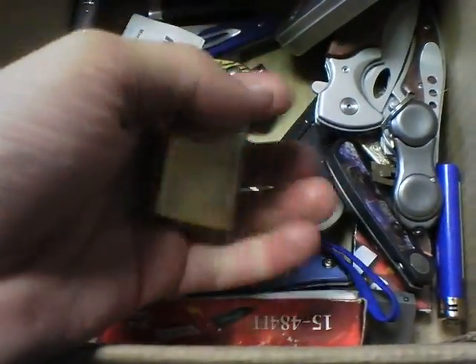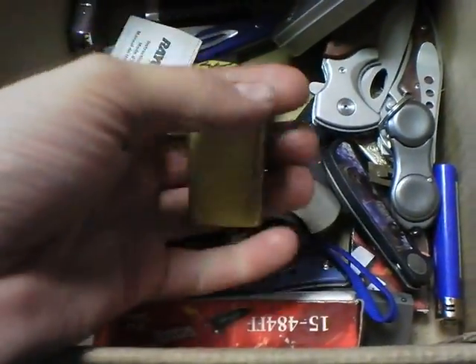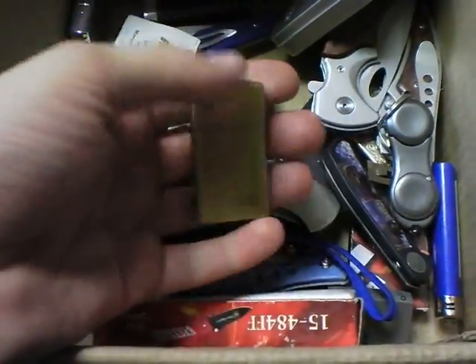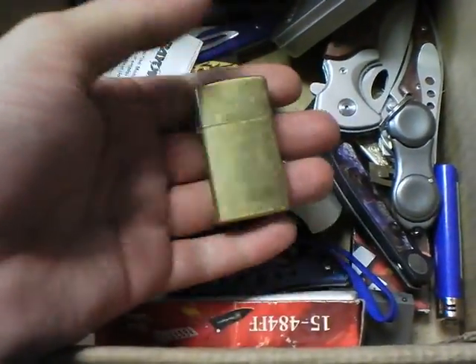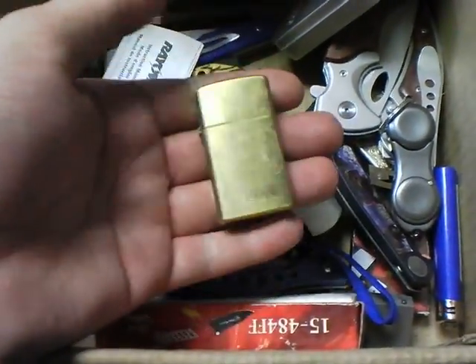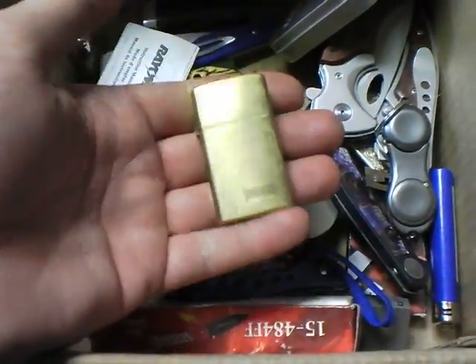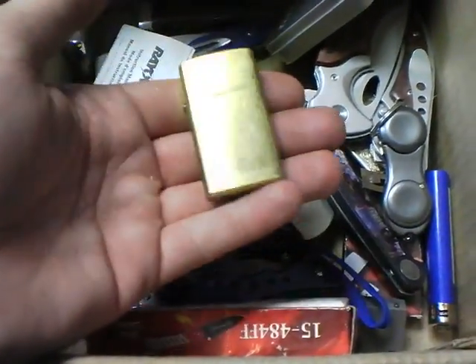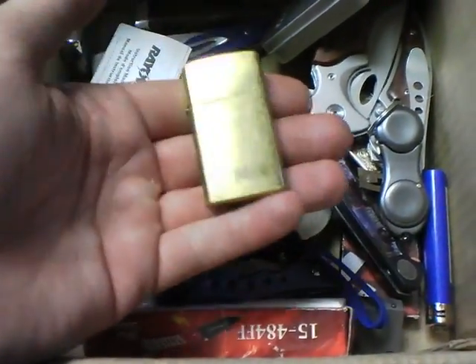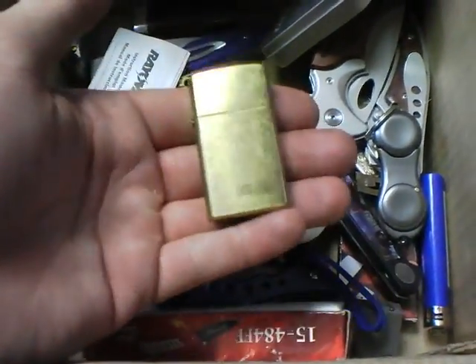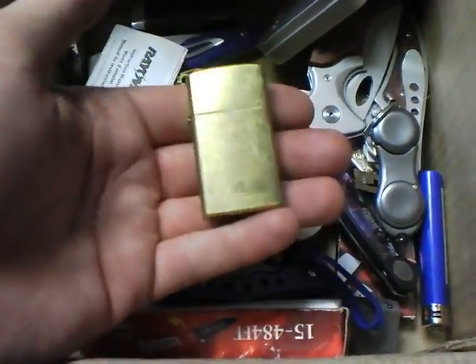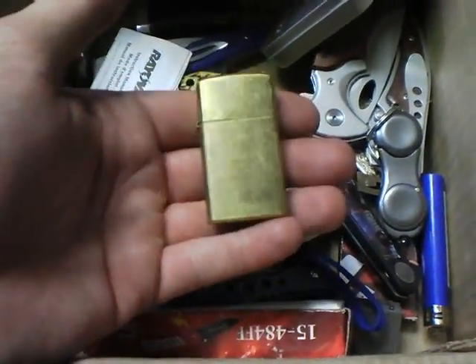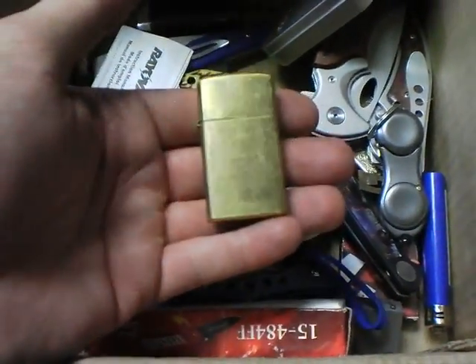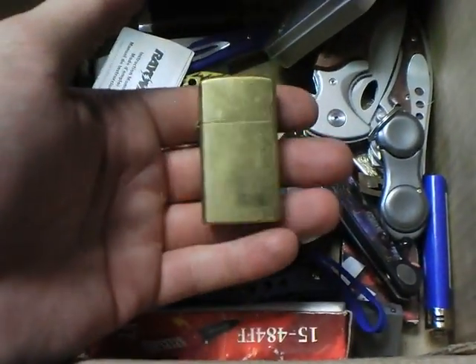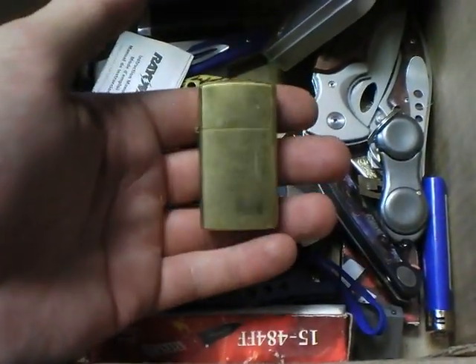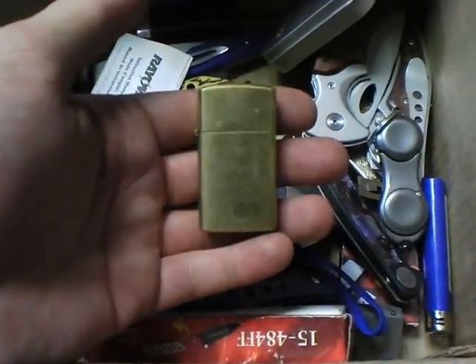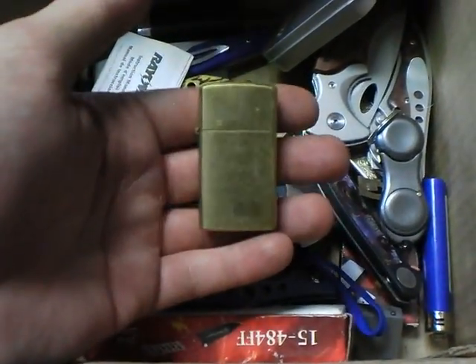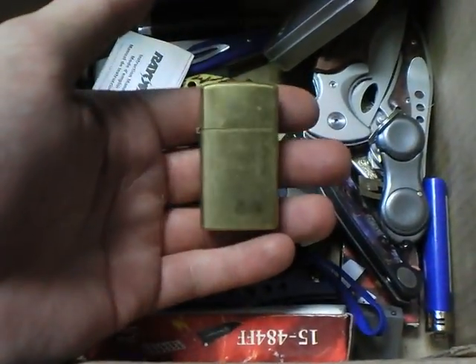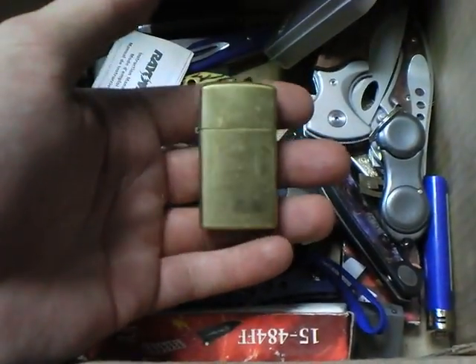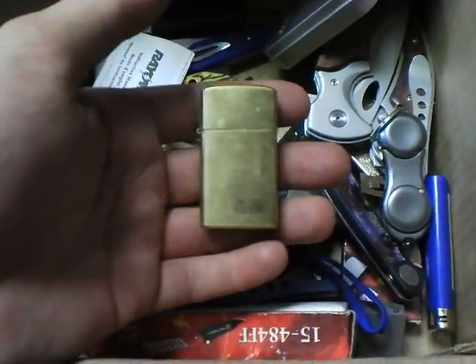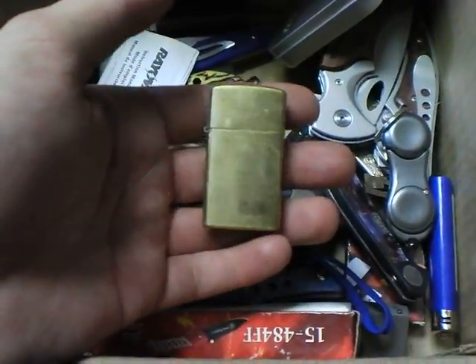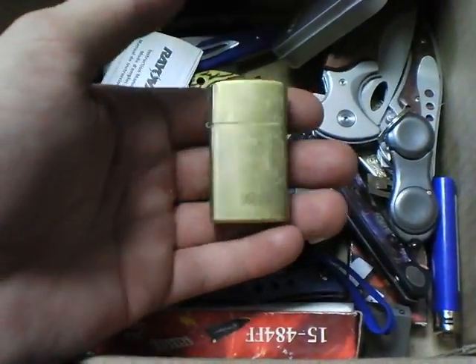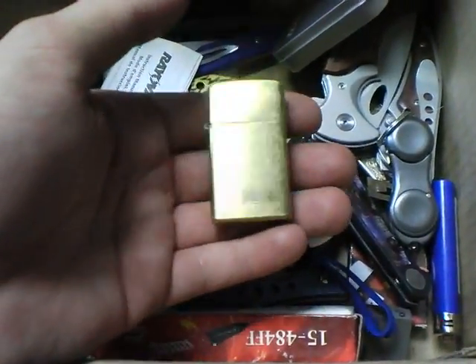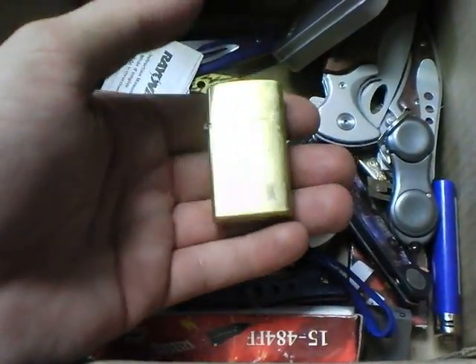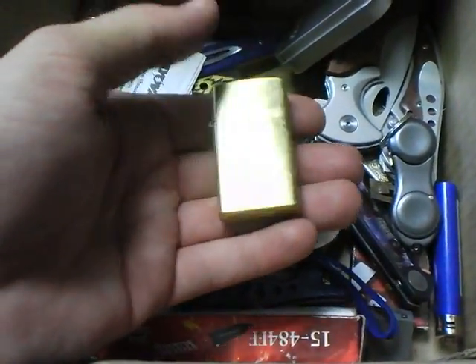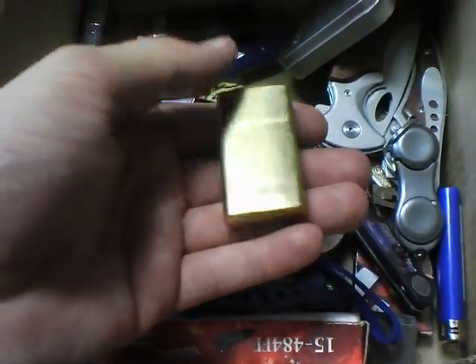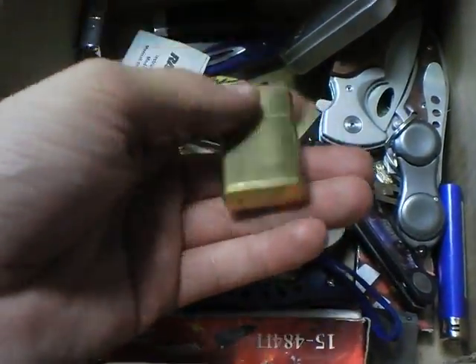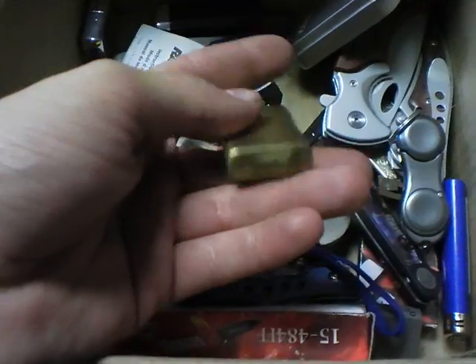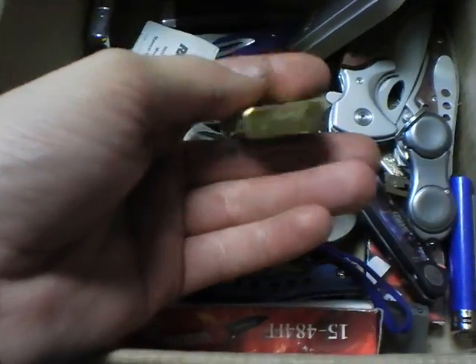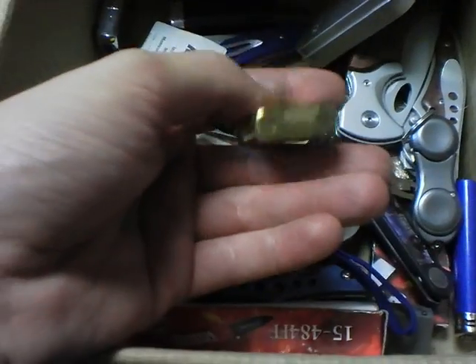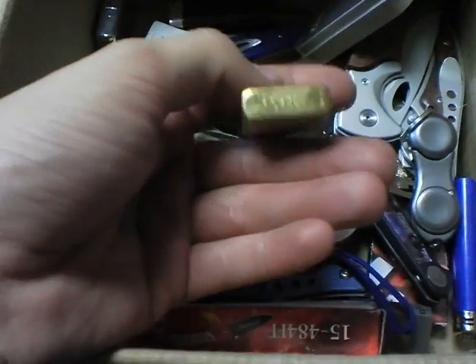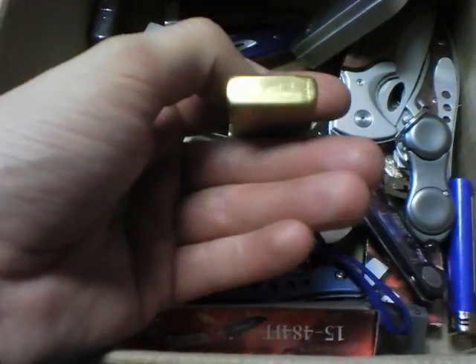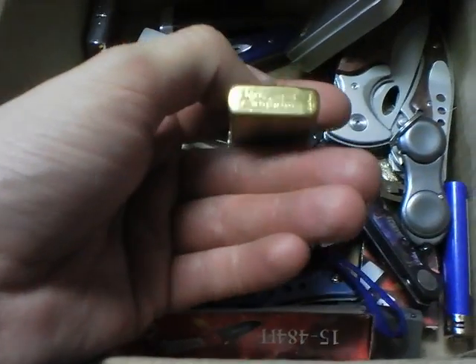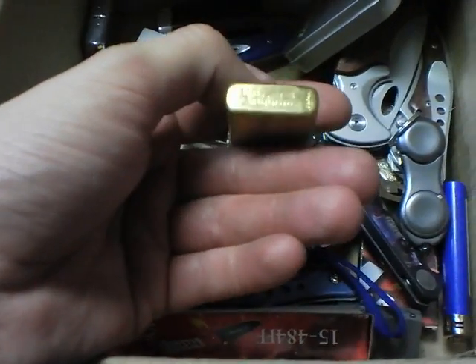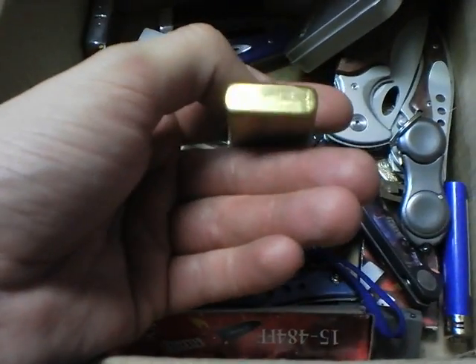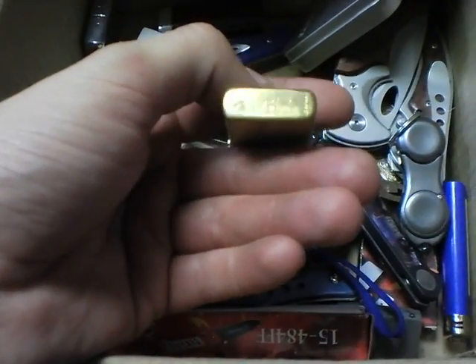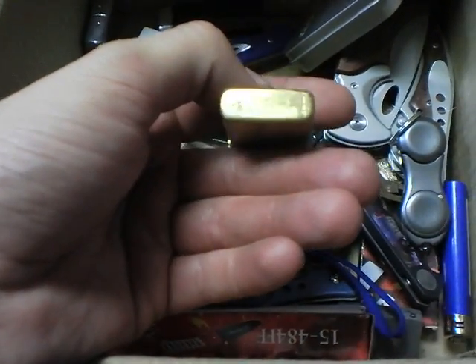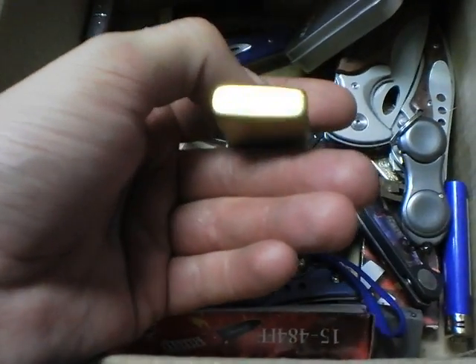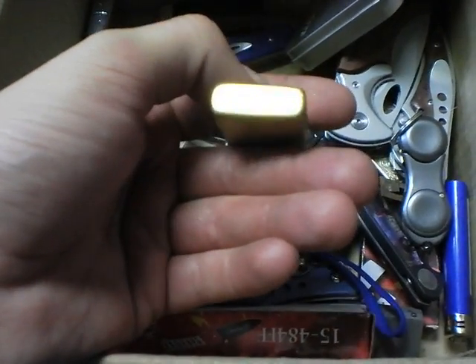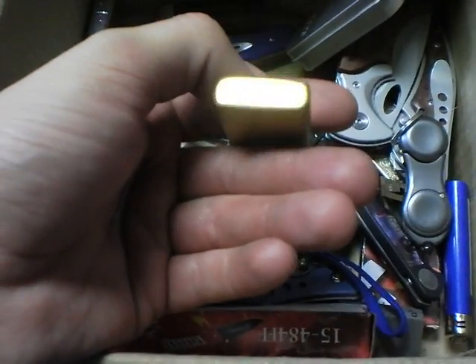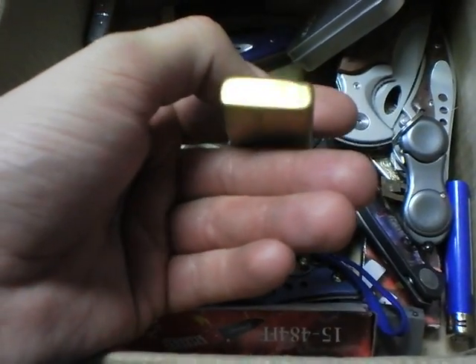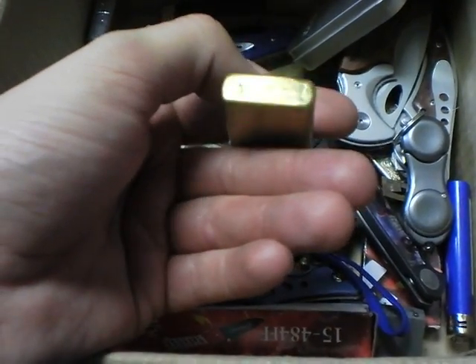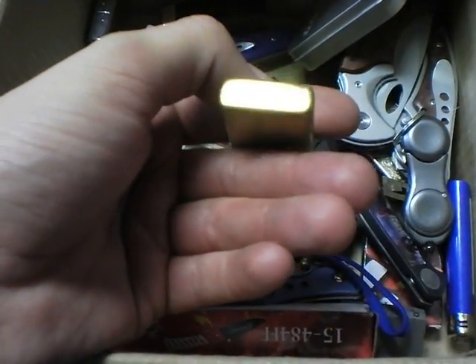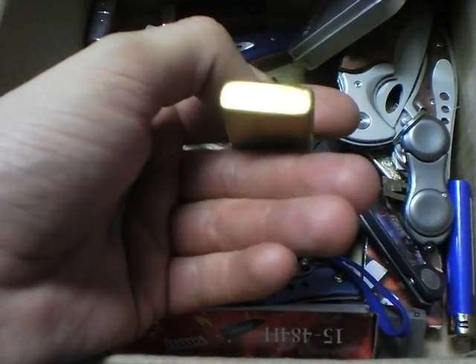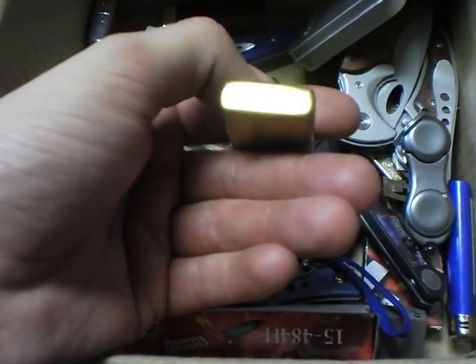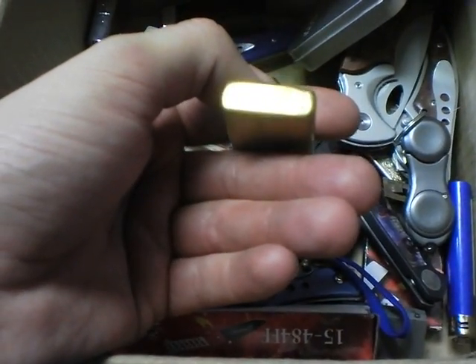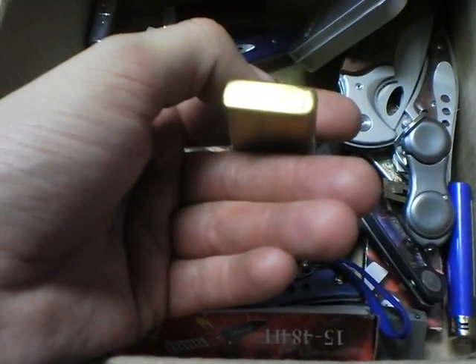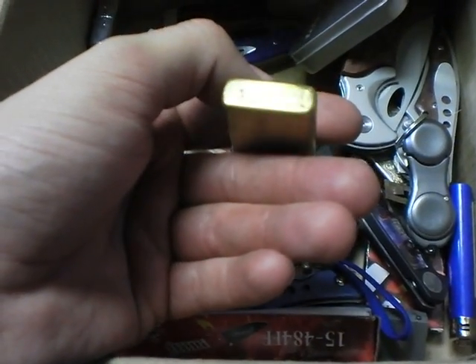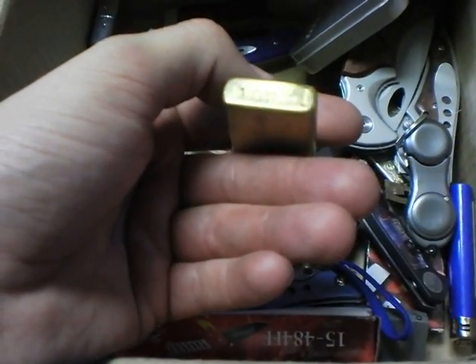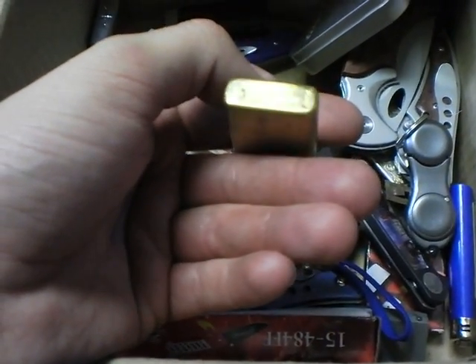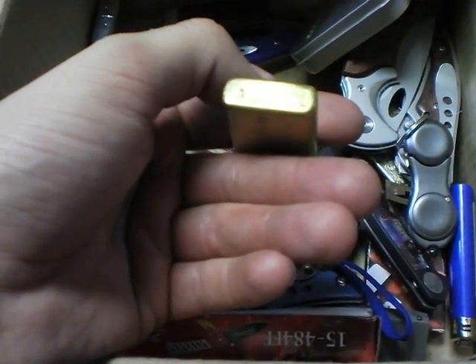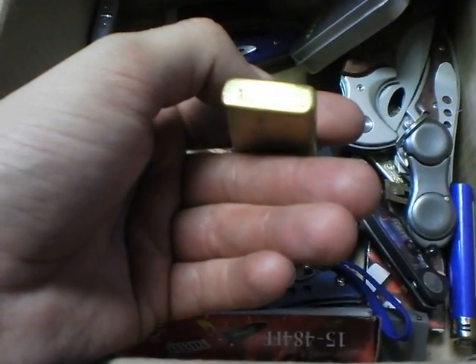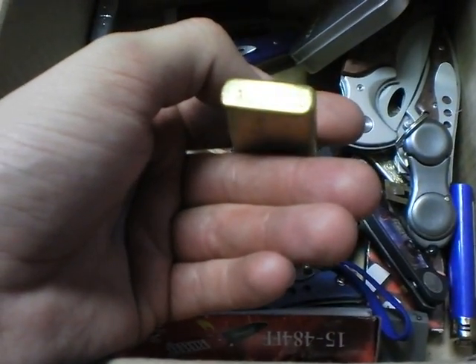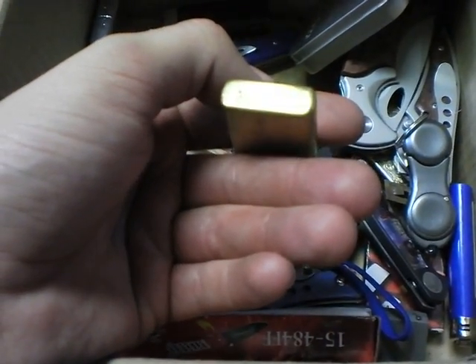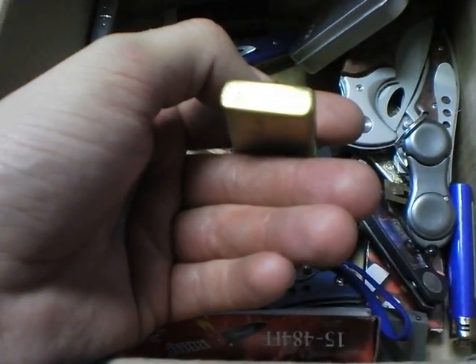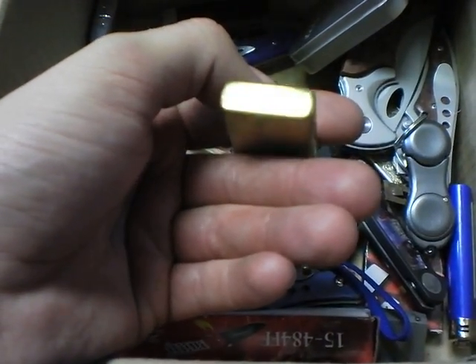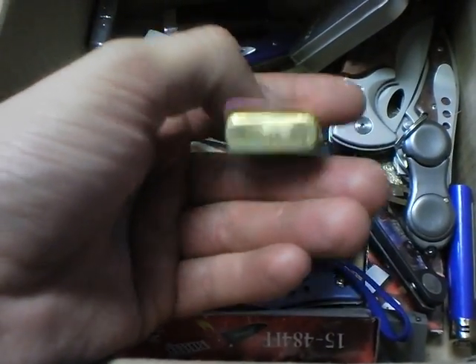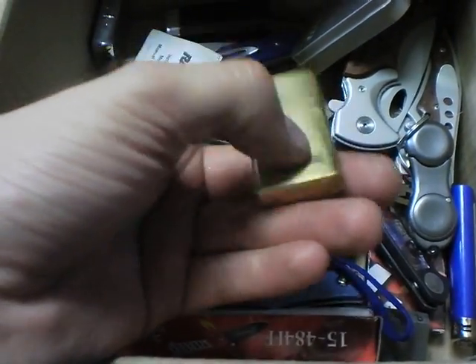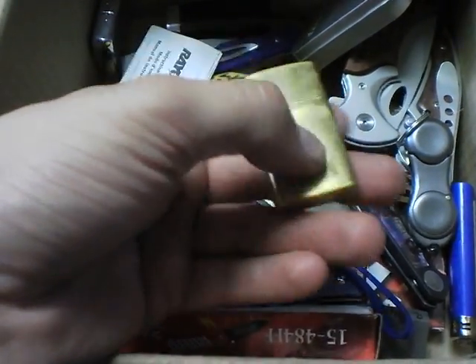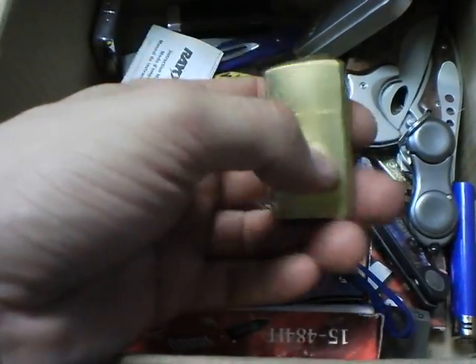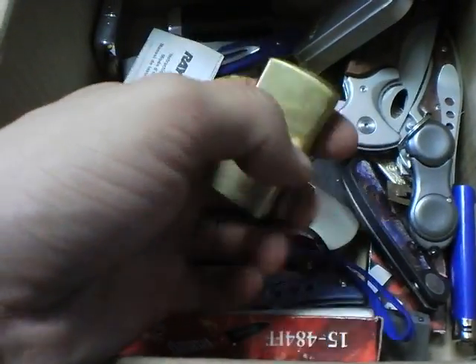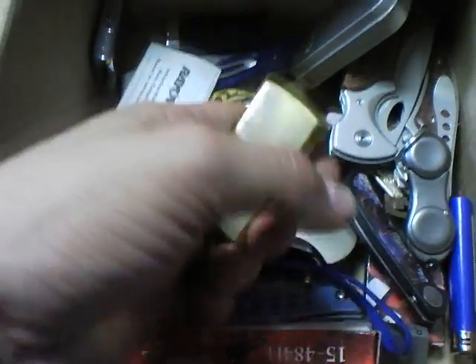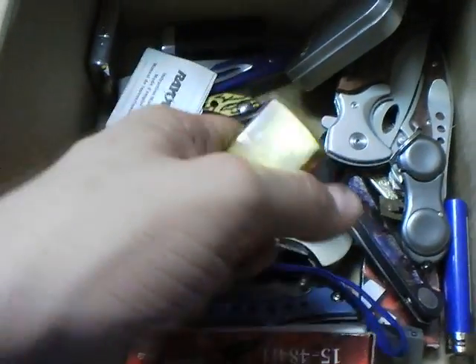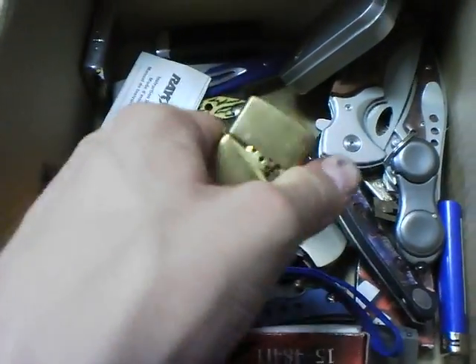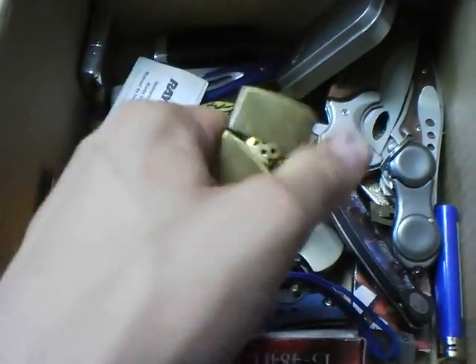This was the very first Zippo Slim knockoff I got. It's a Rogers Windproof, made in Japan.